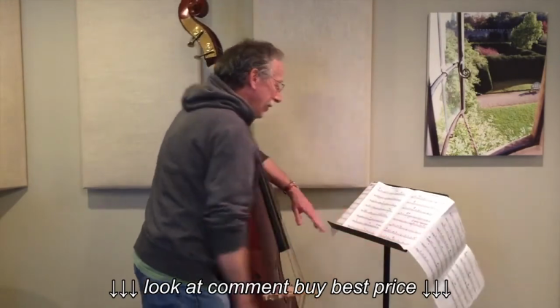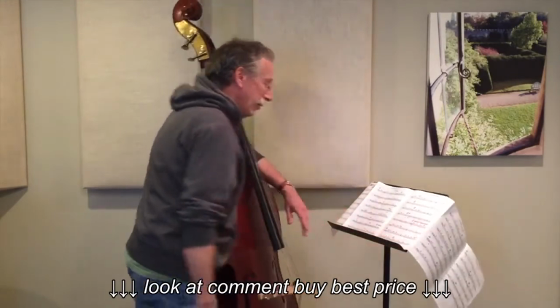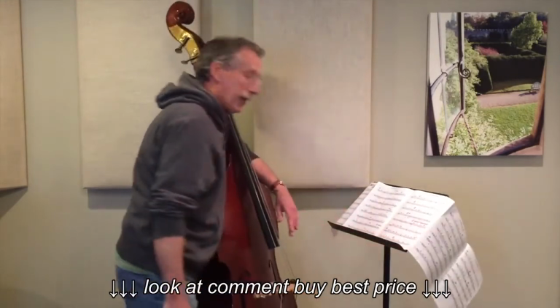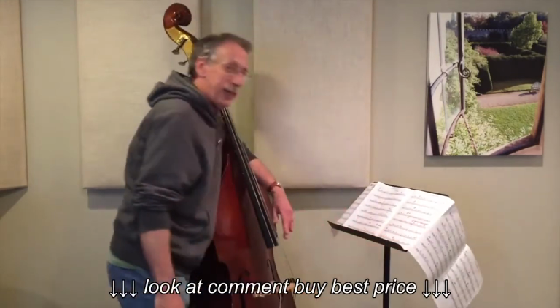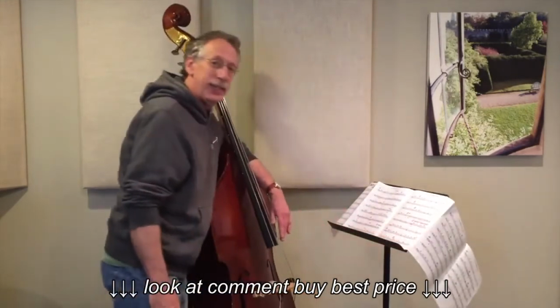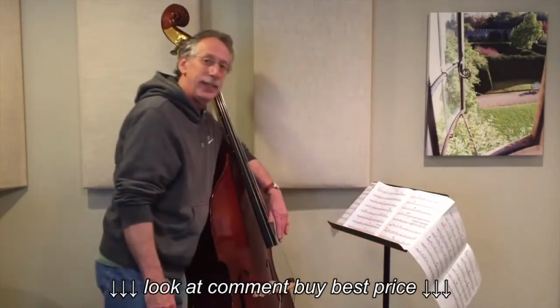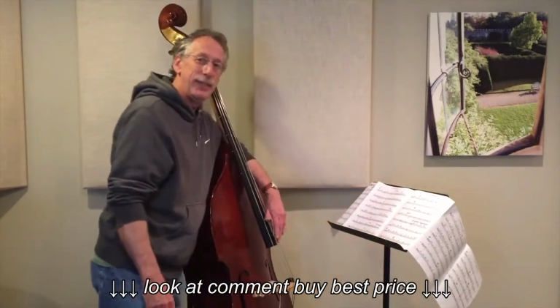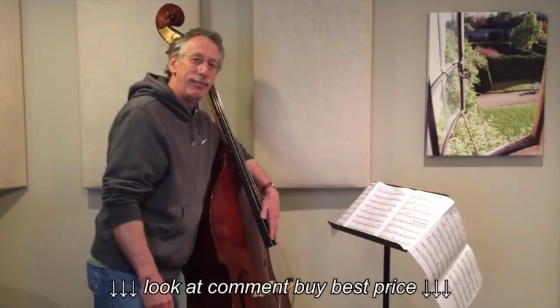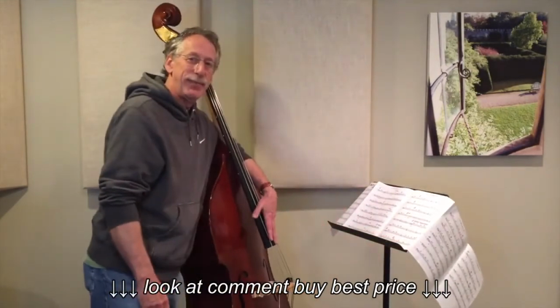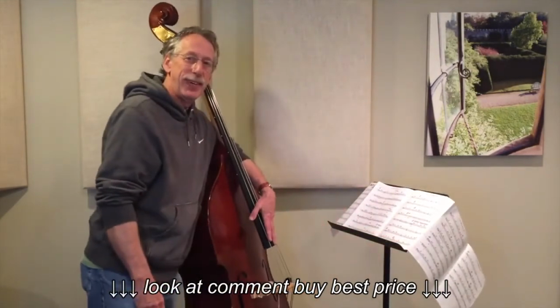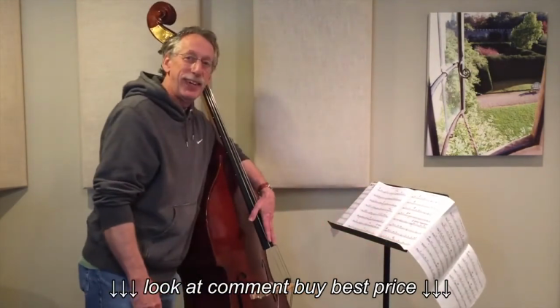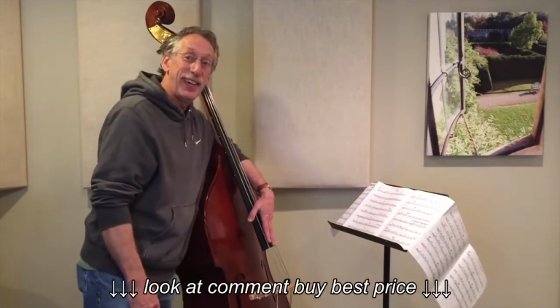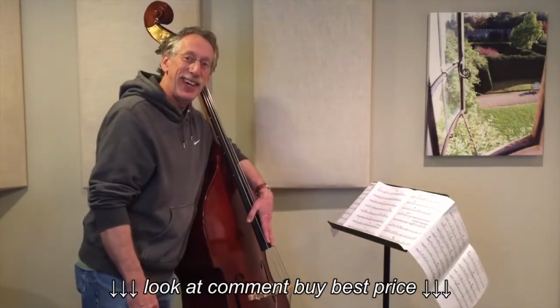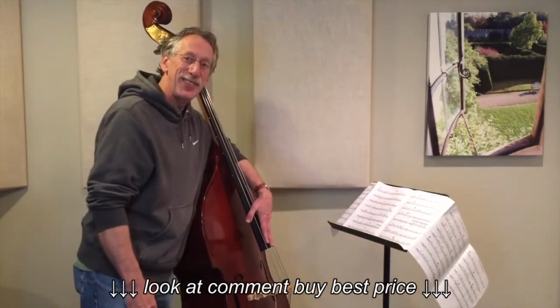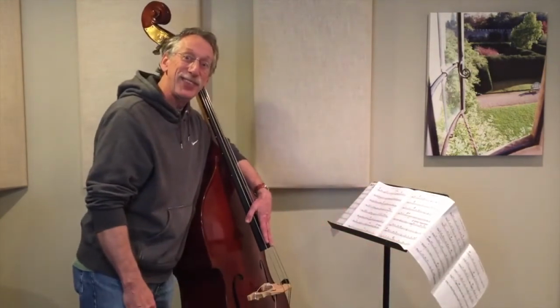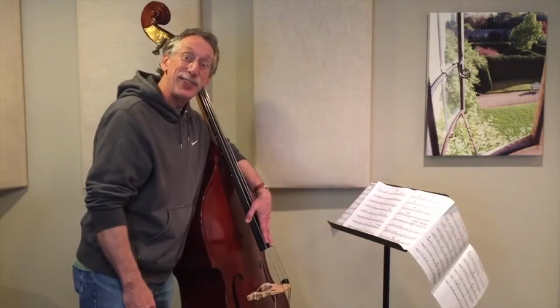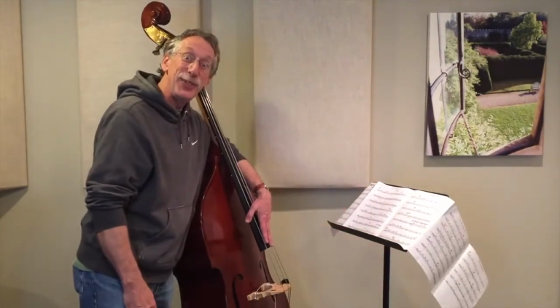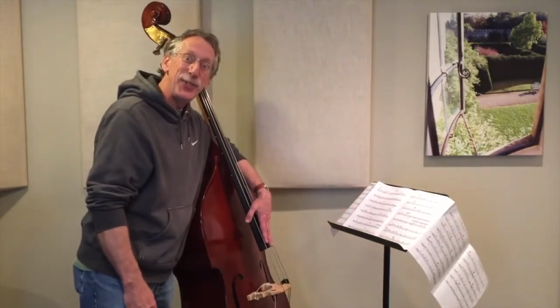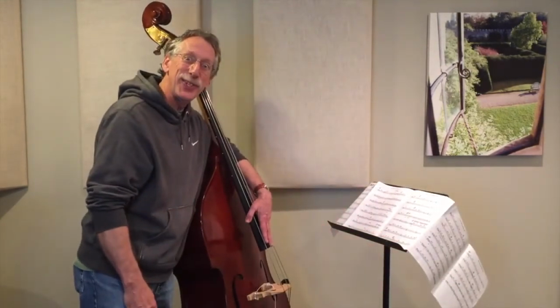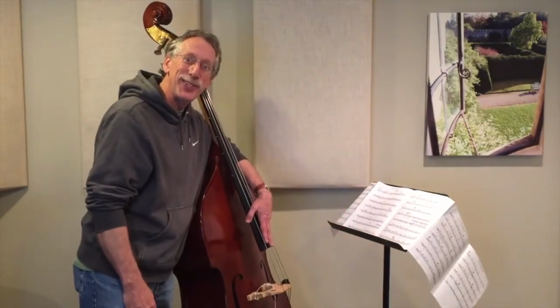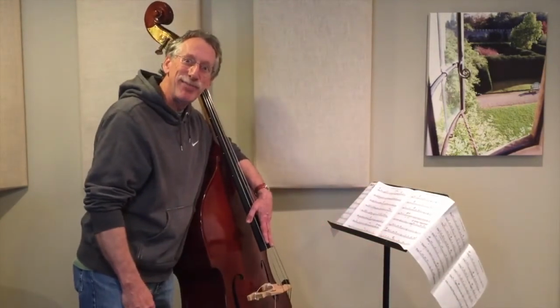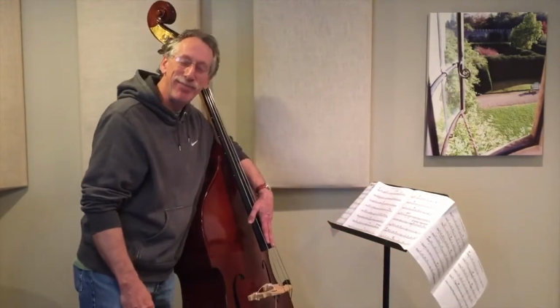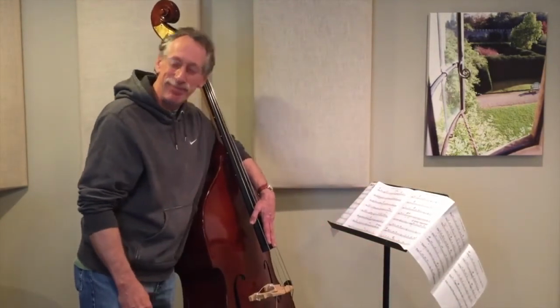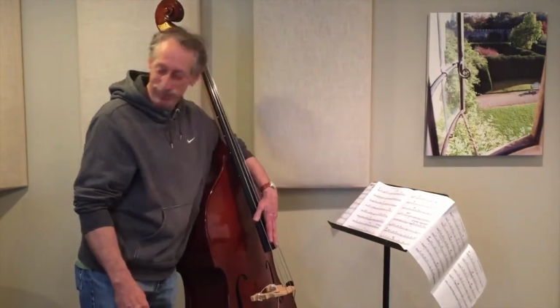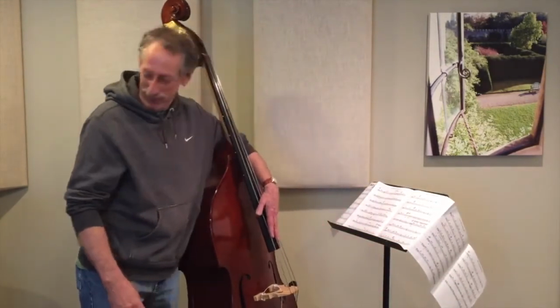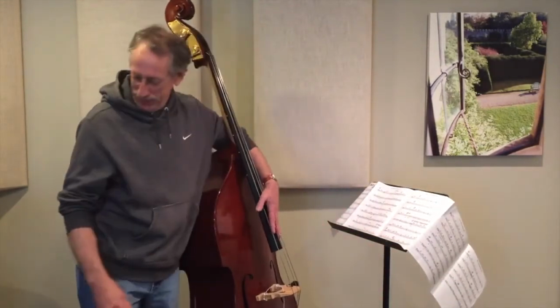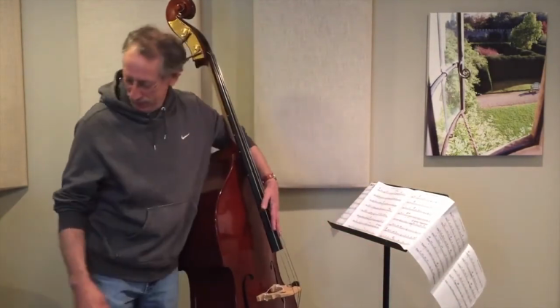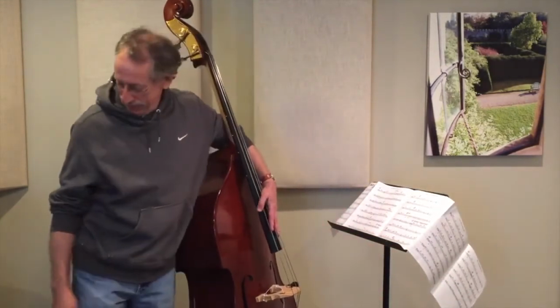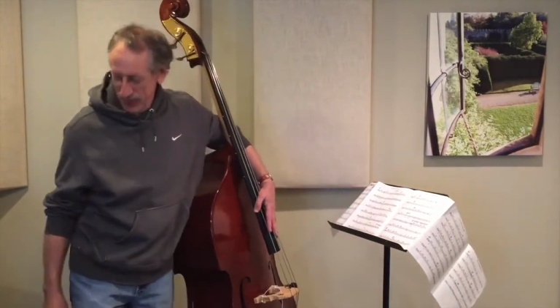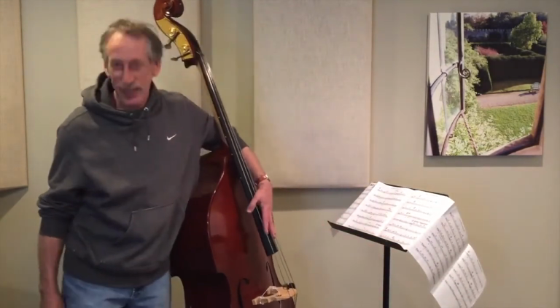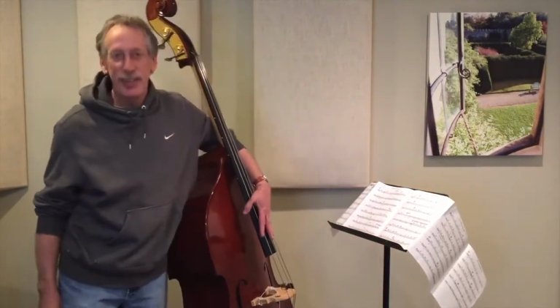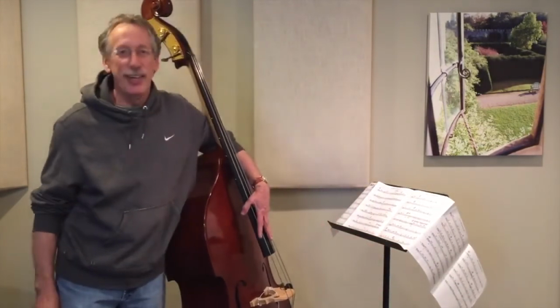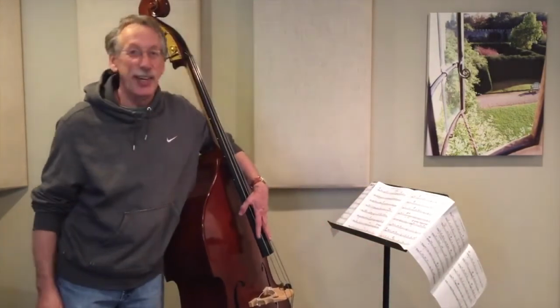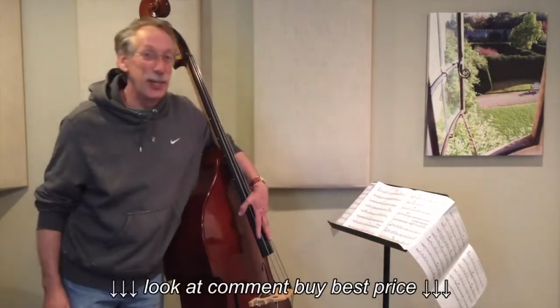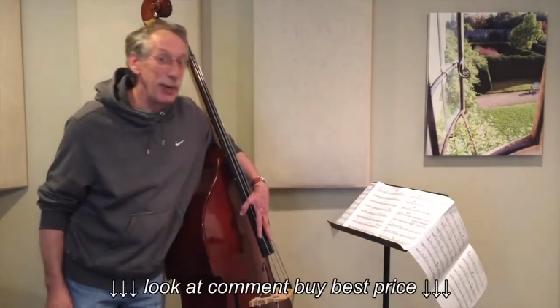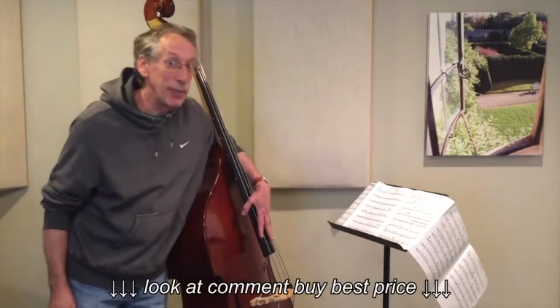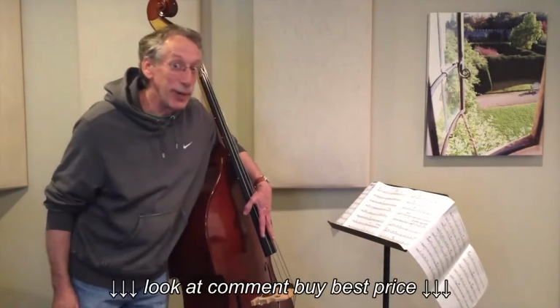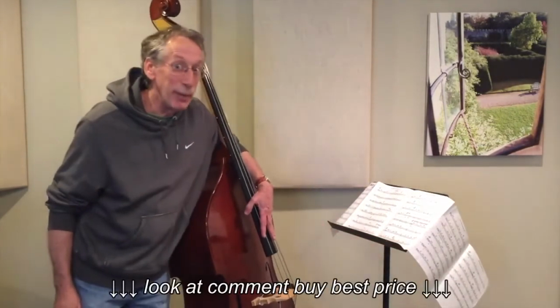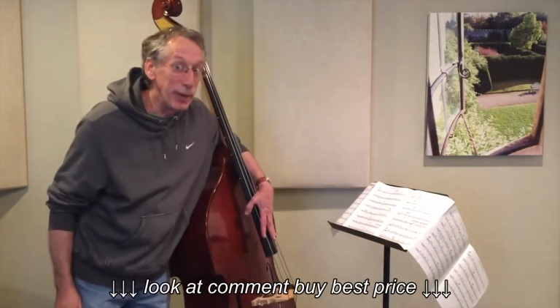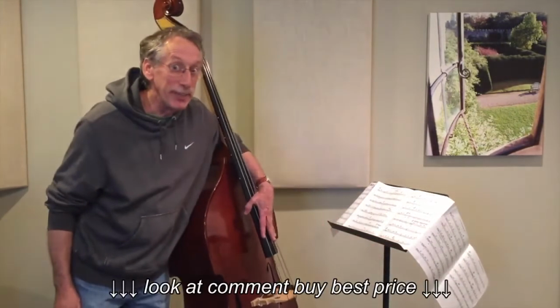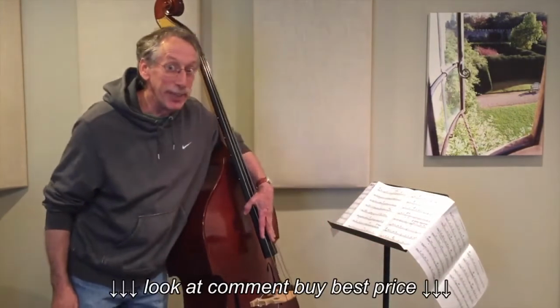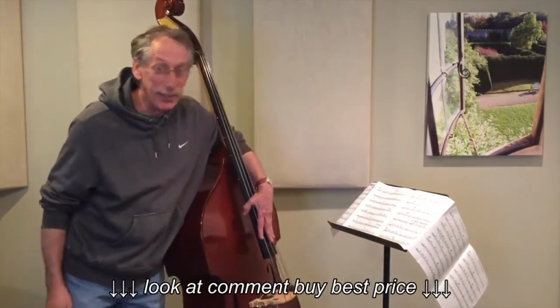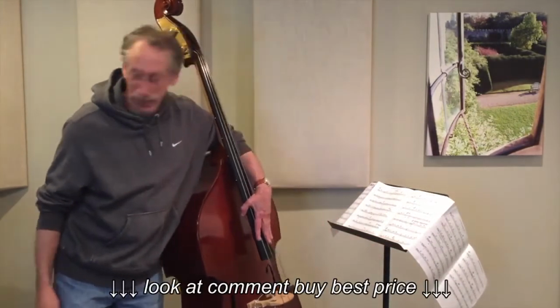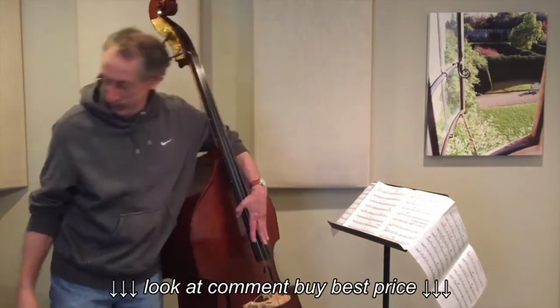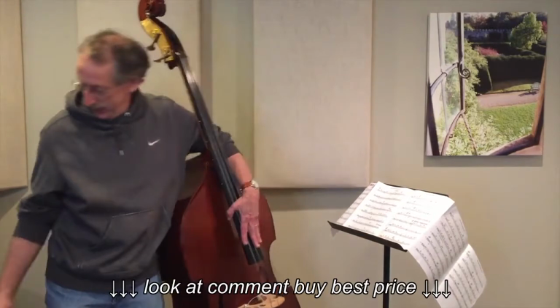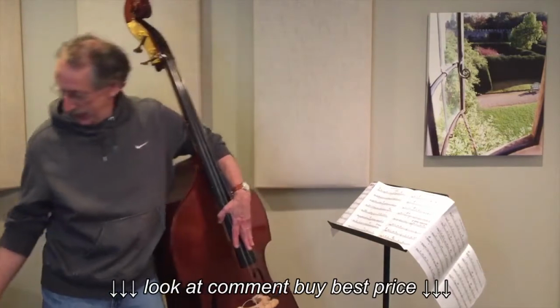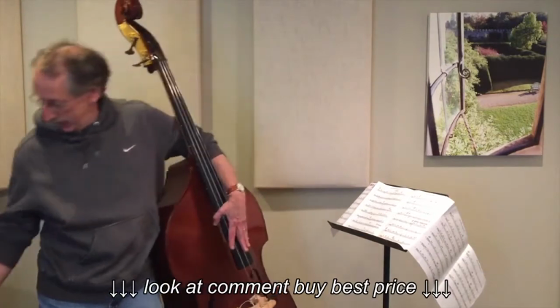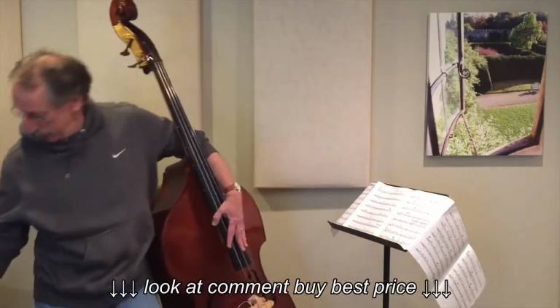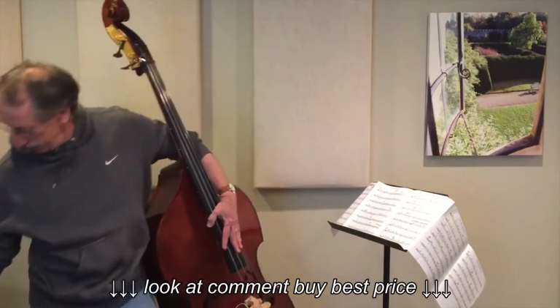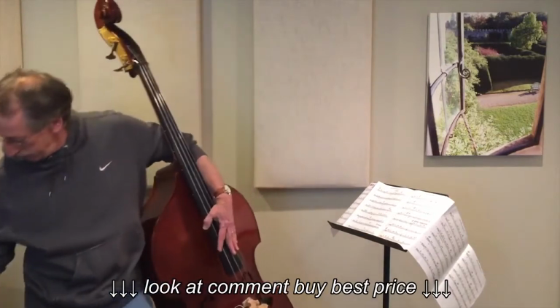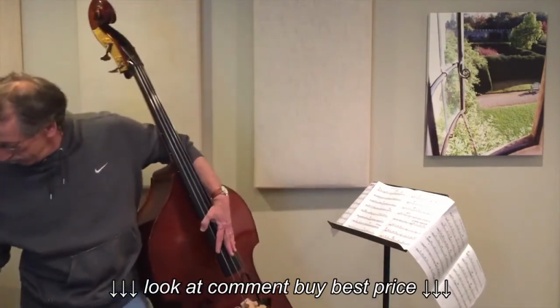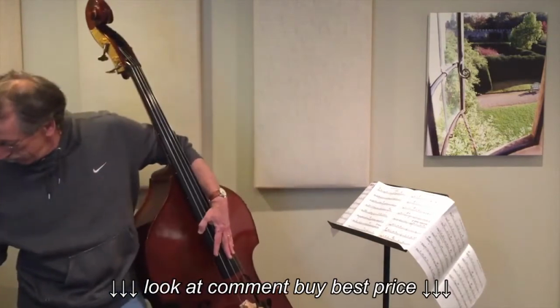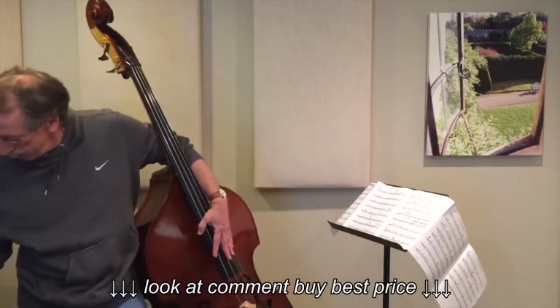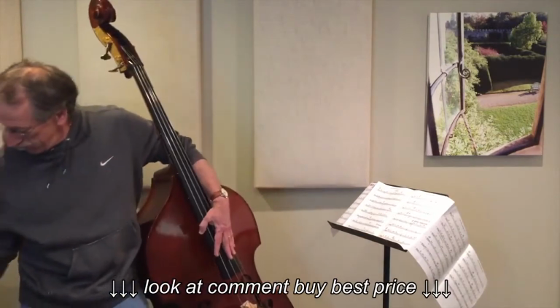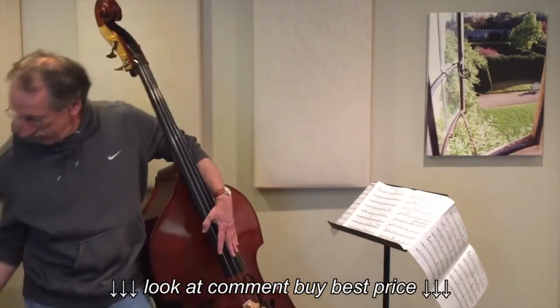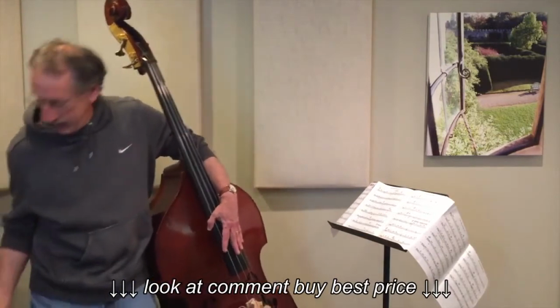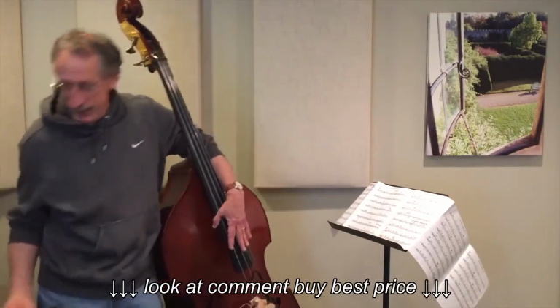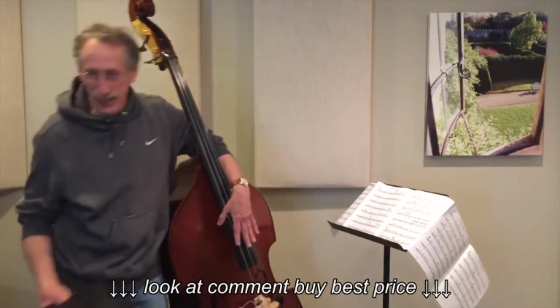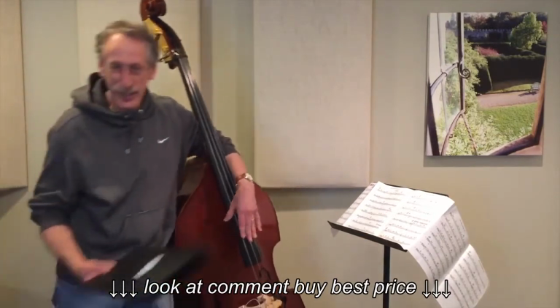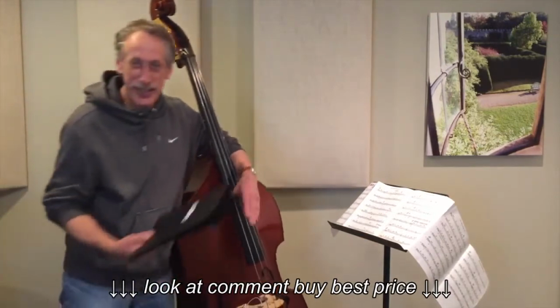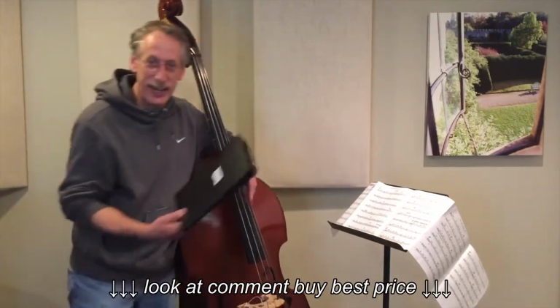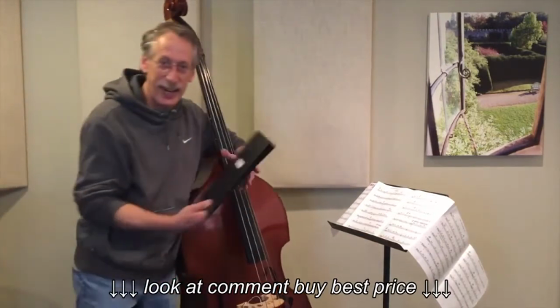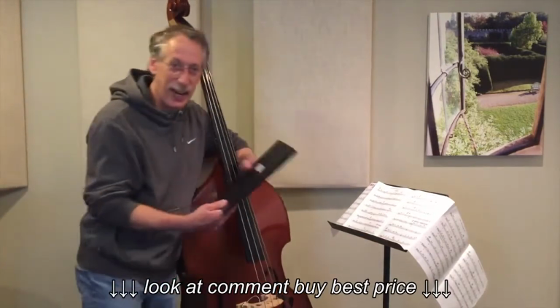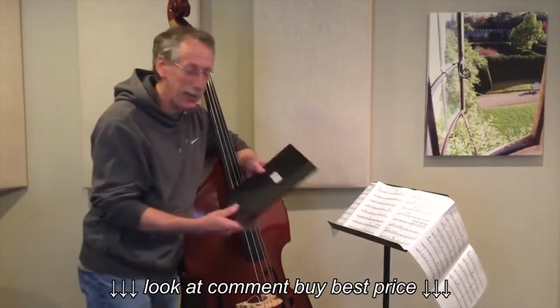But I have a solution. I dreamed it up myself. Check it out.